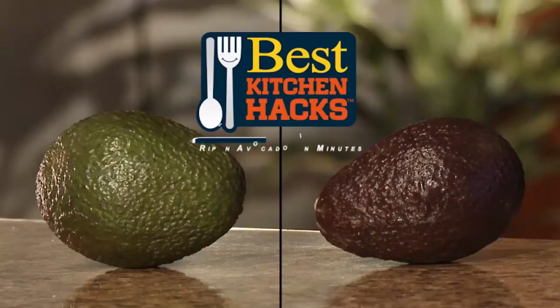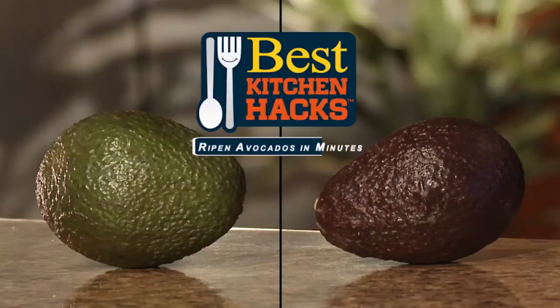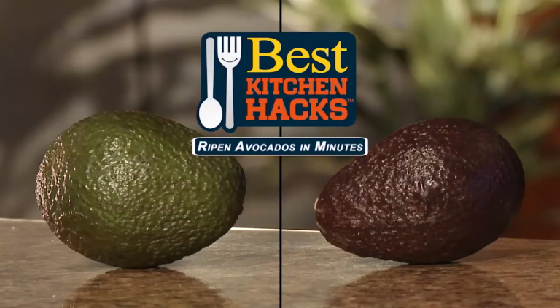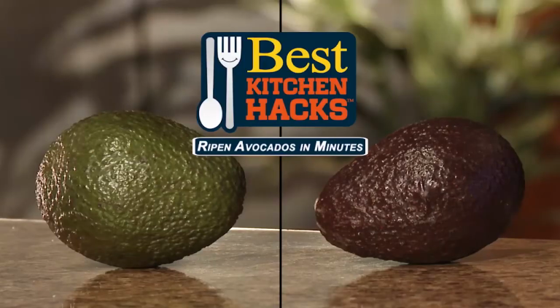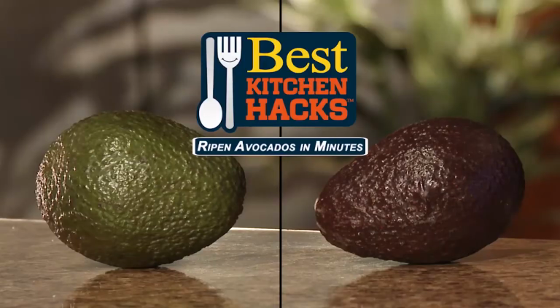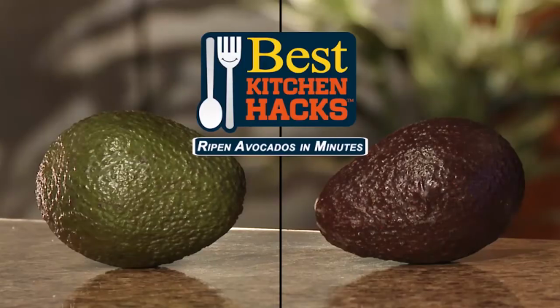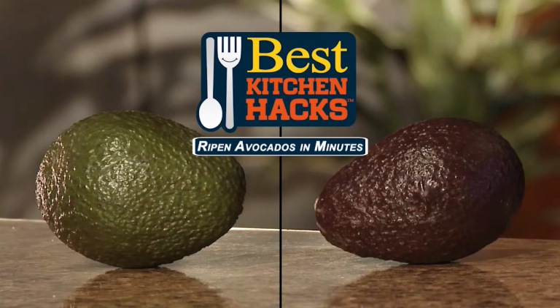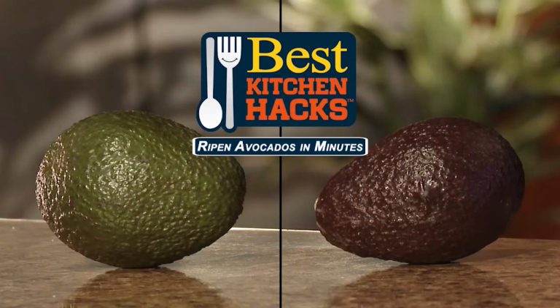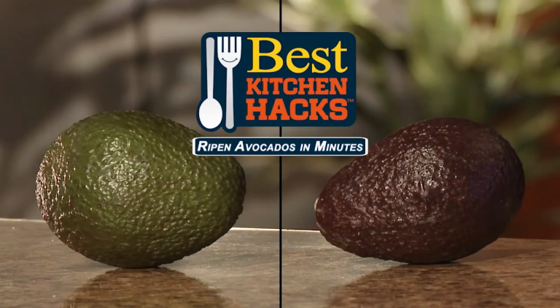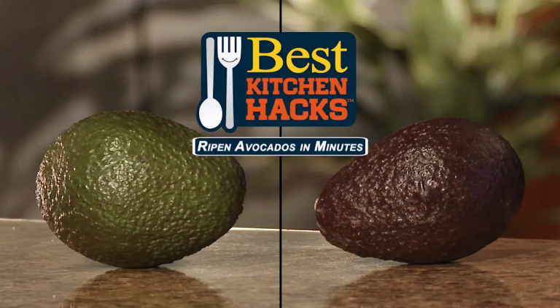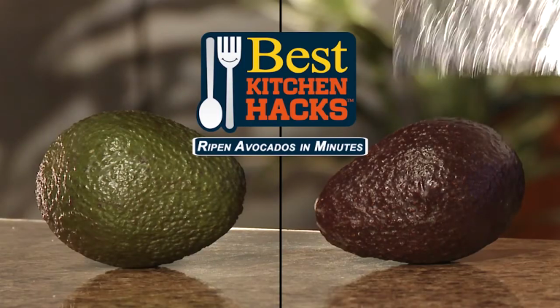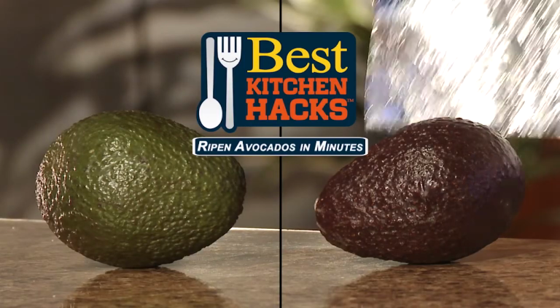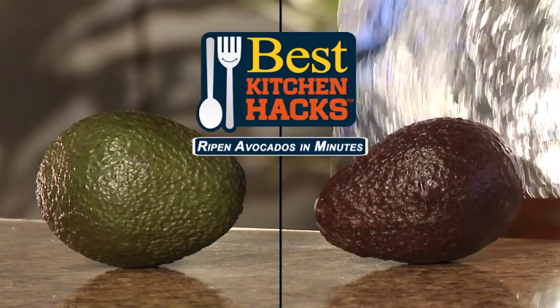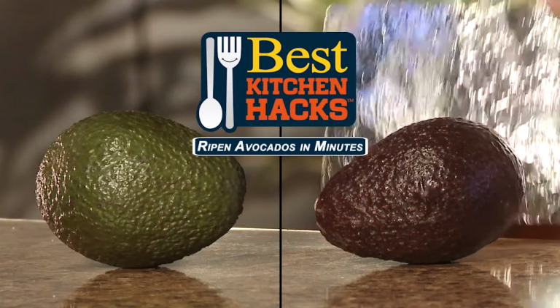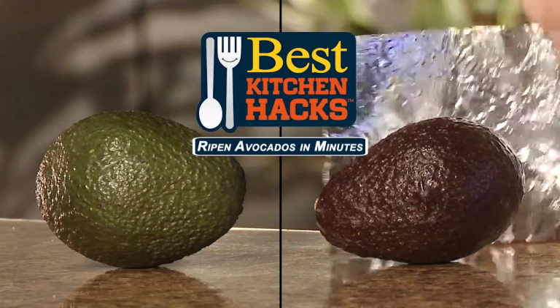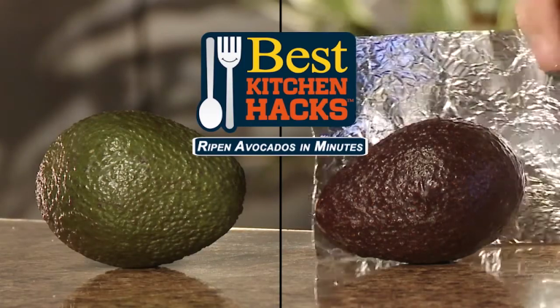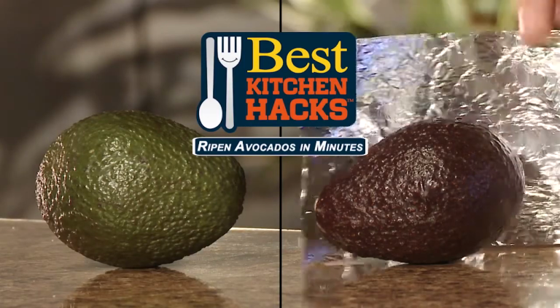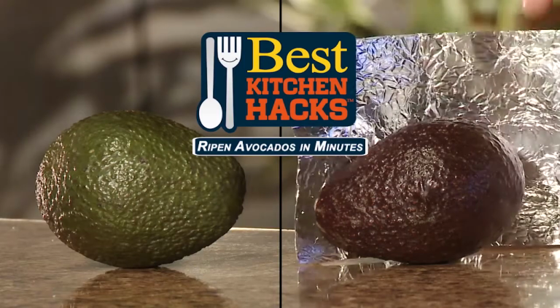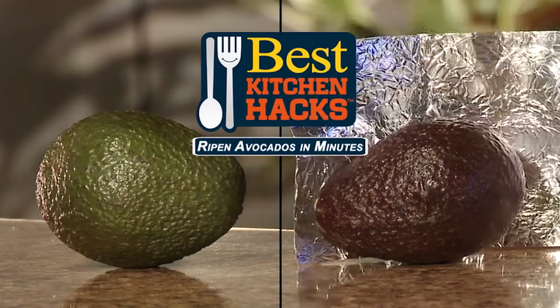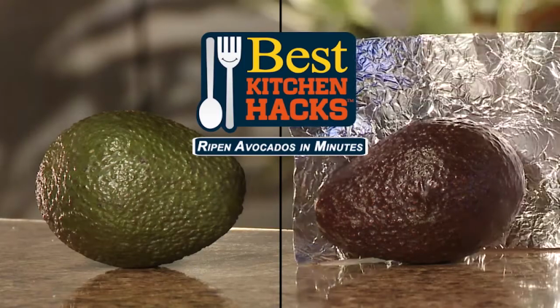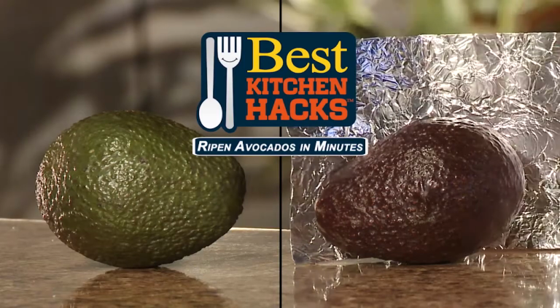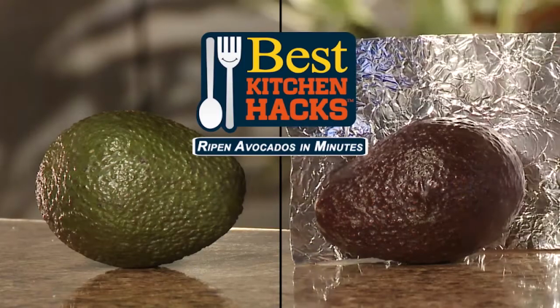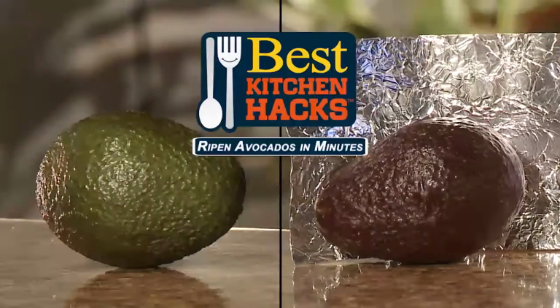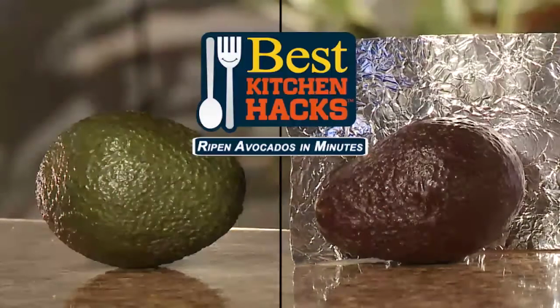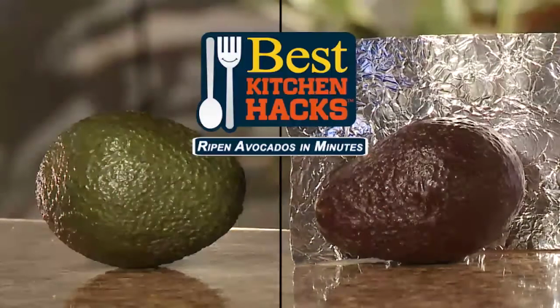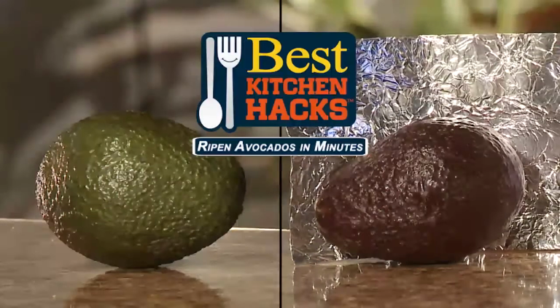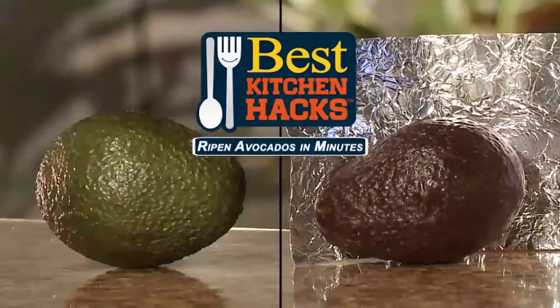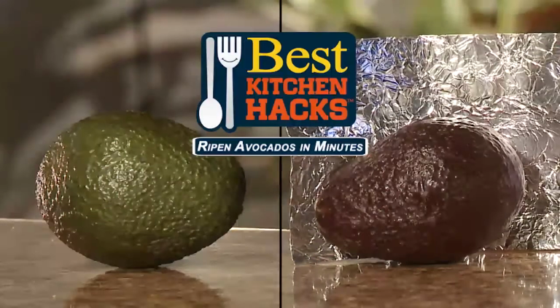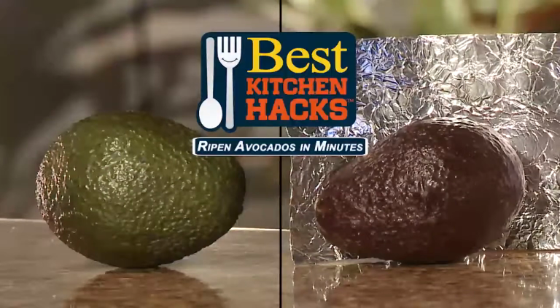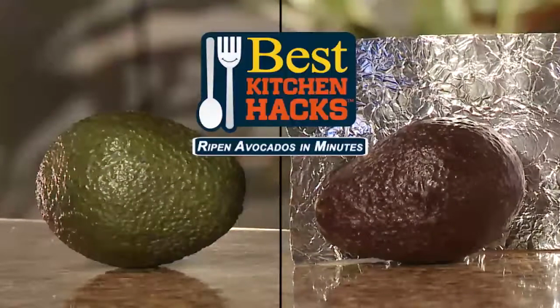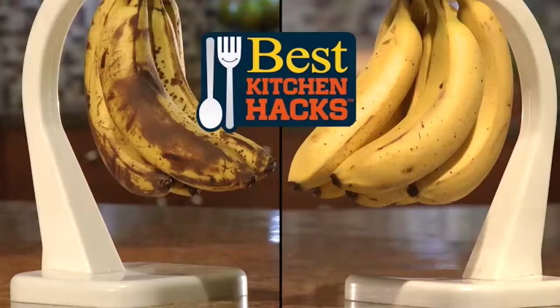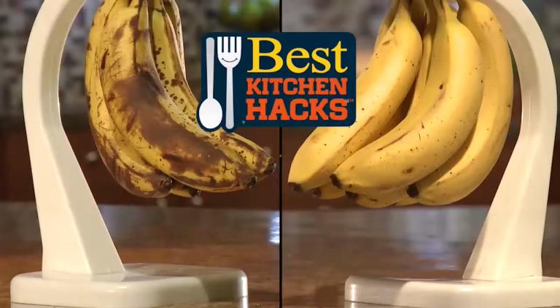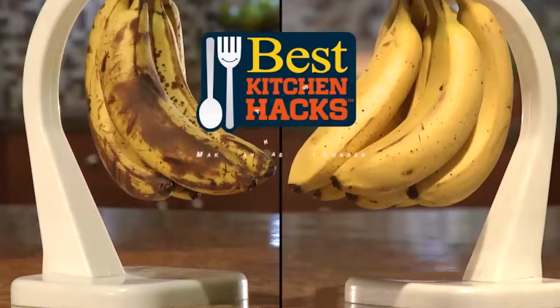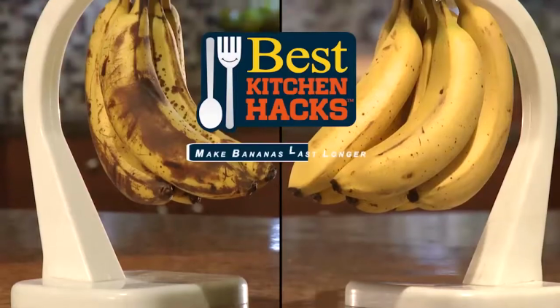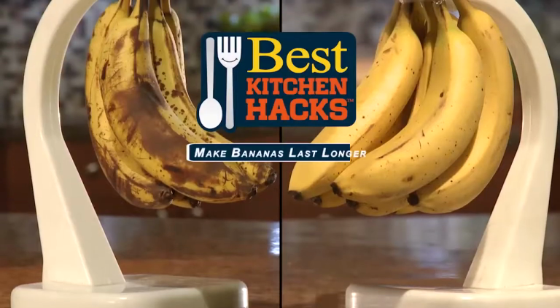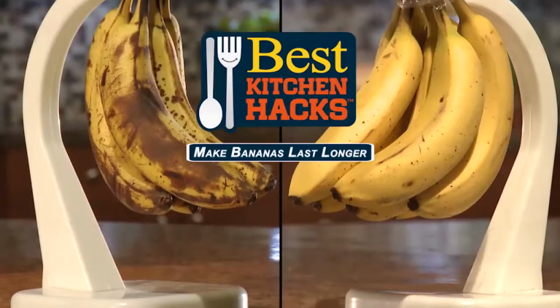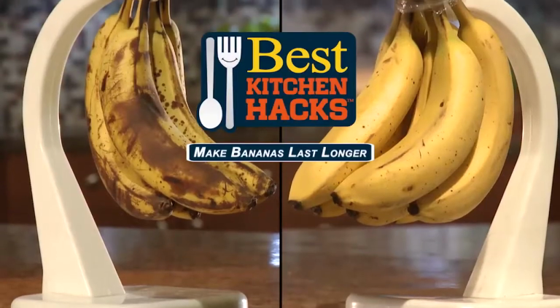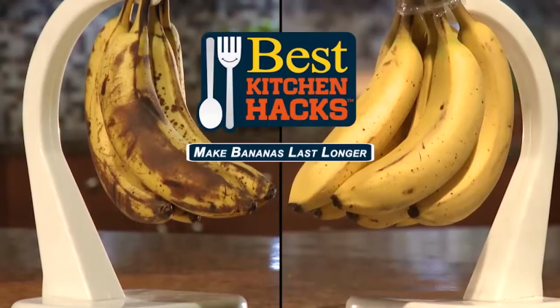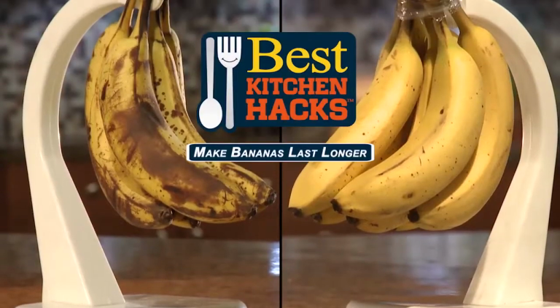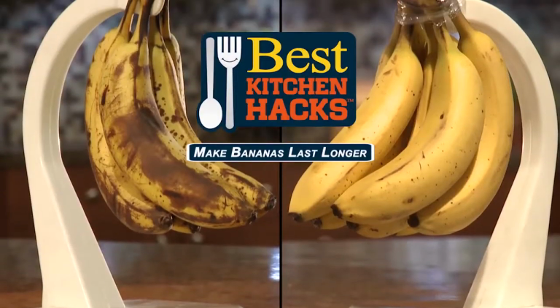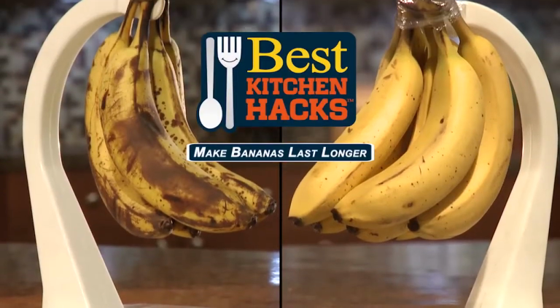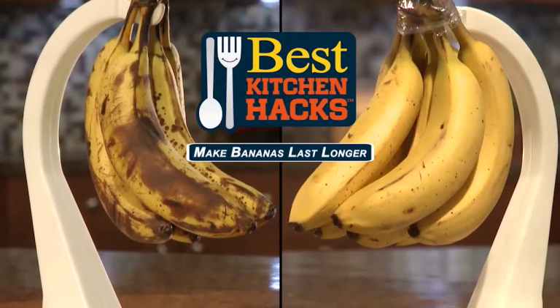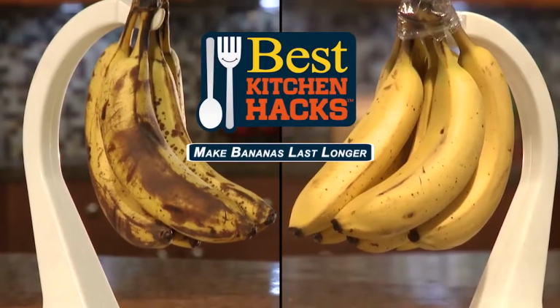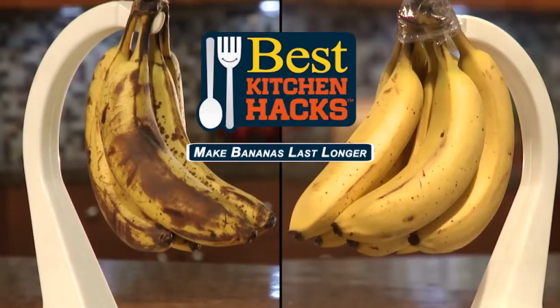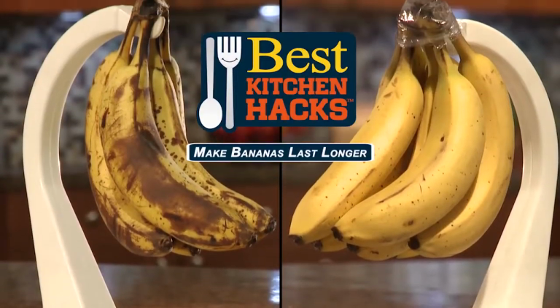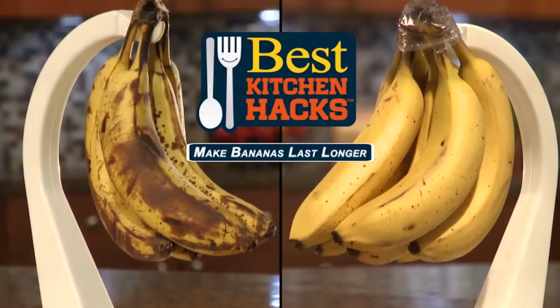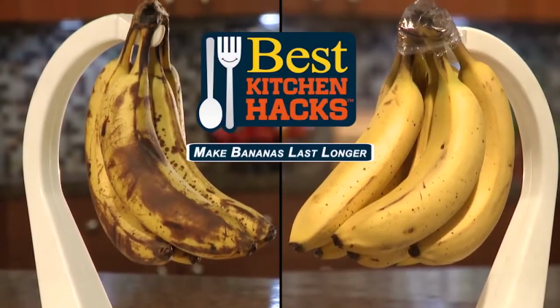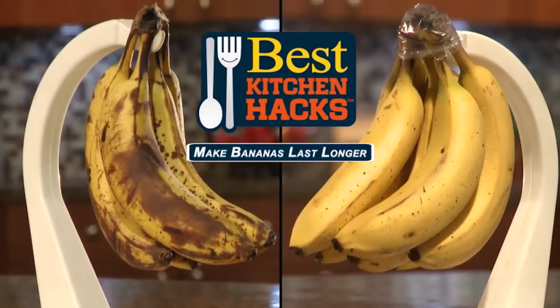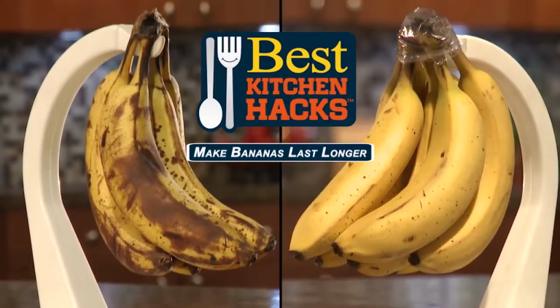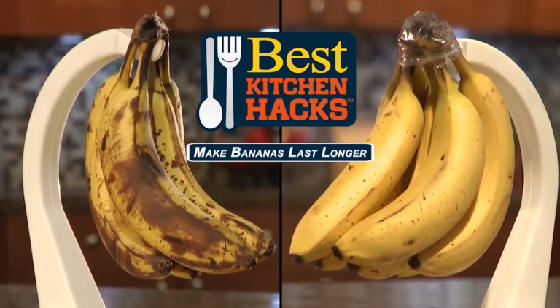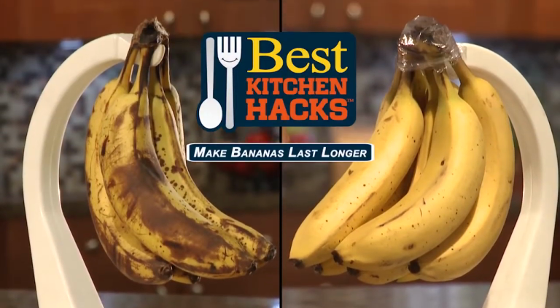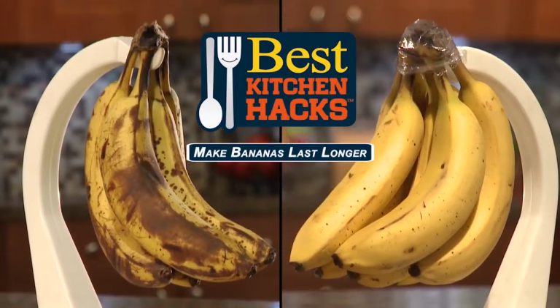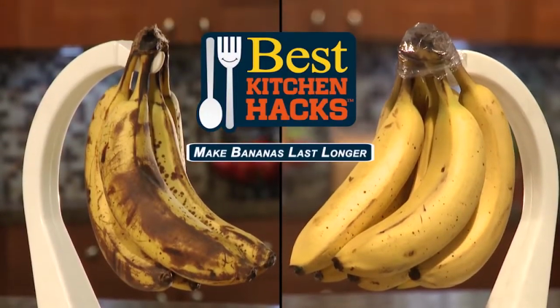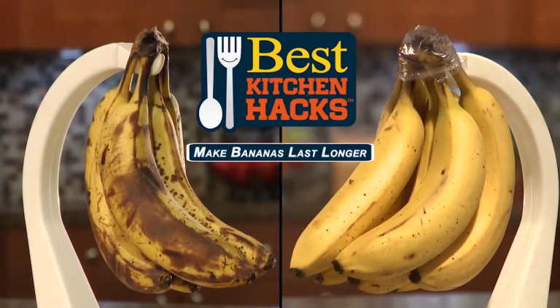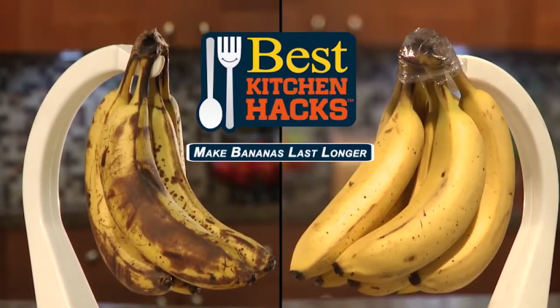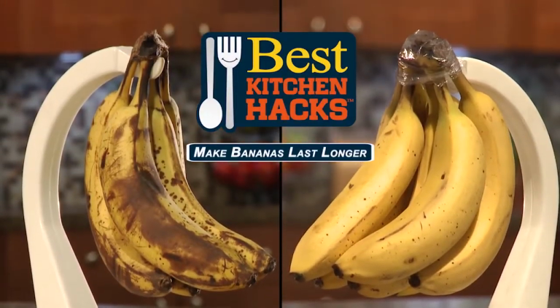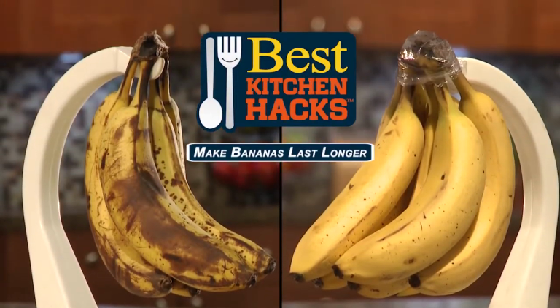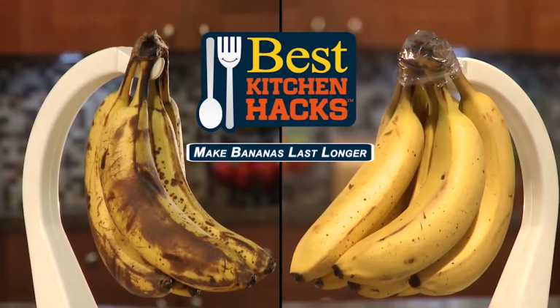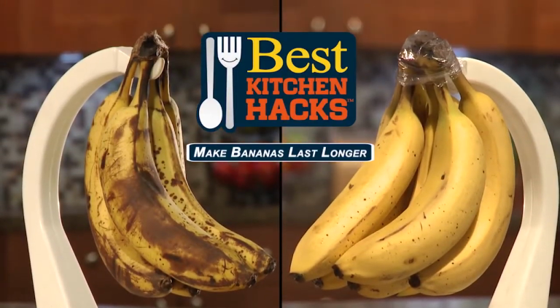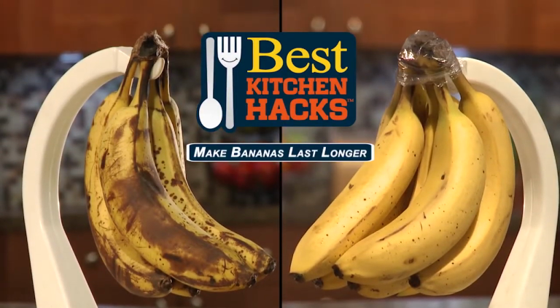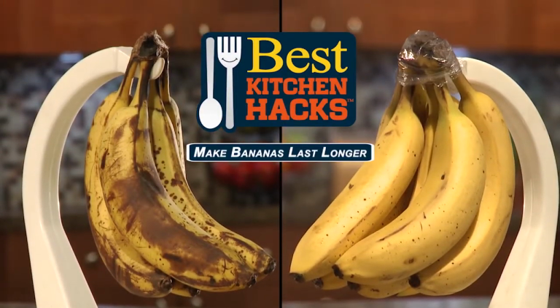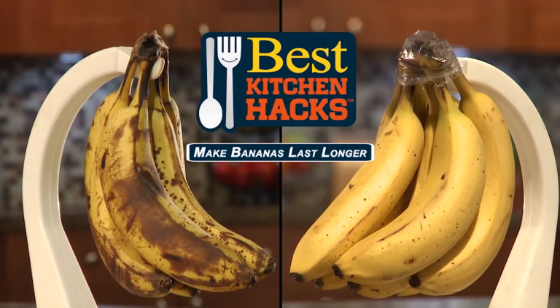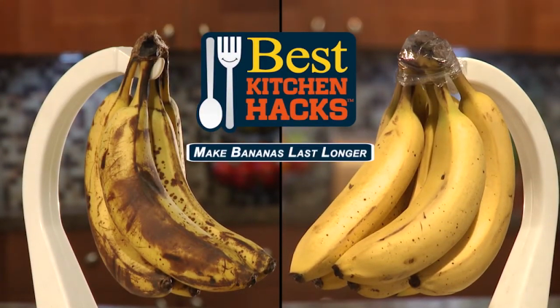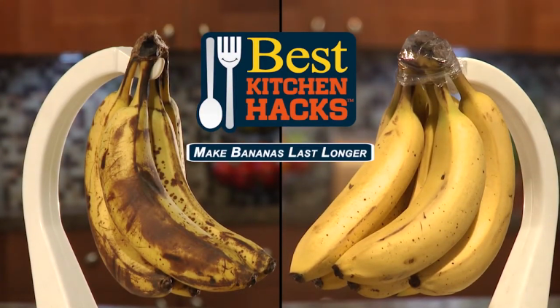Want to save time? Ripen avocados in minutes with aluminum foil. Want to save money? Make bananas last twice as long with plastic wrap.